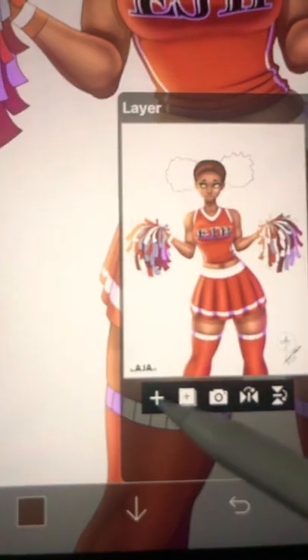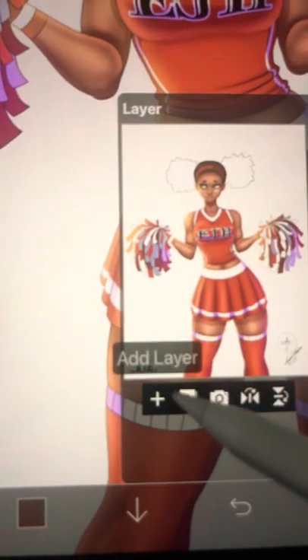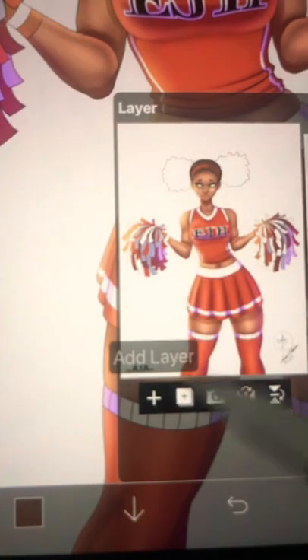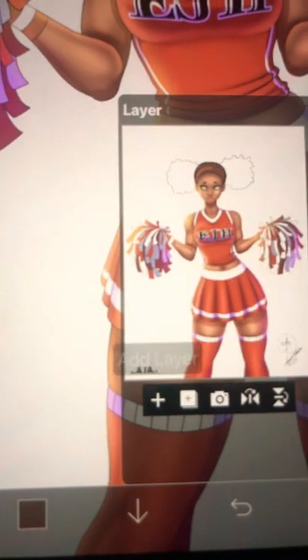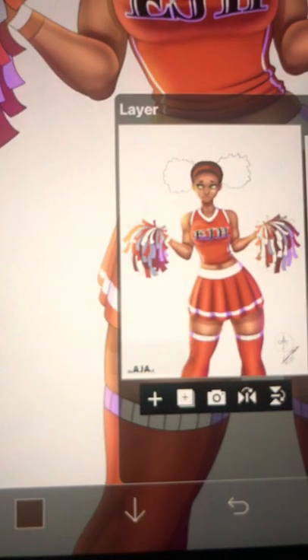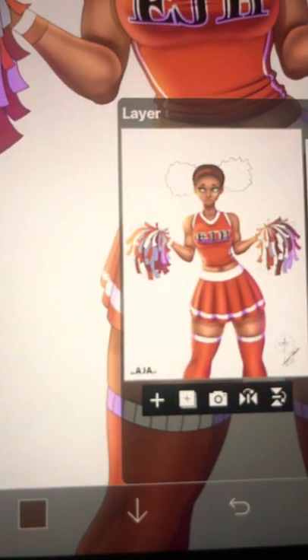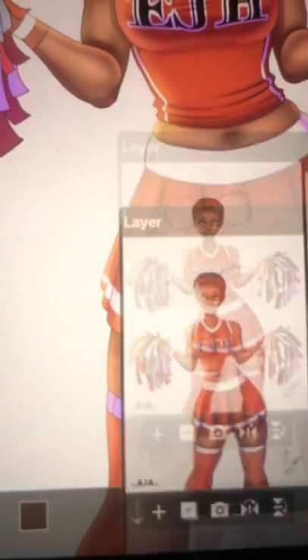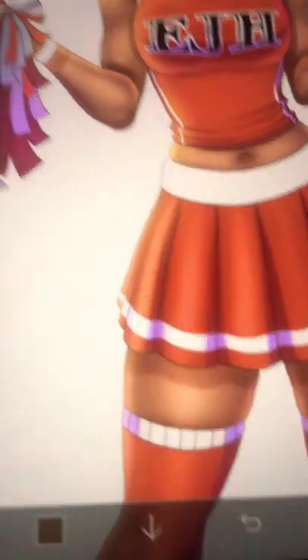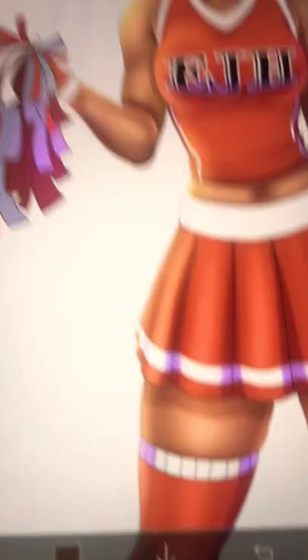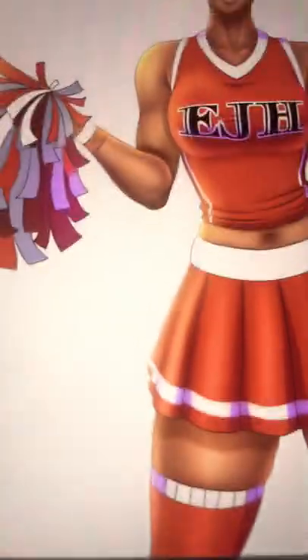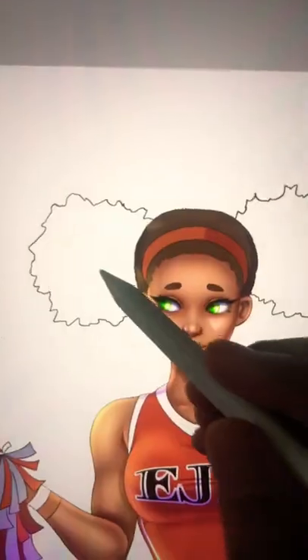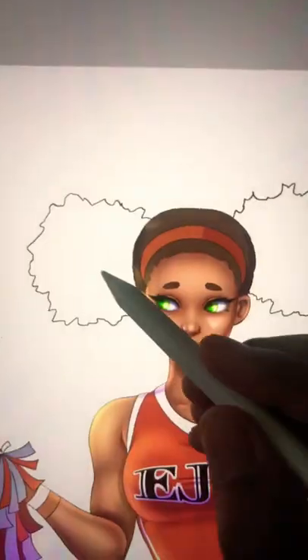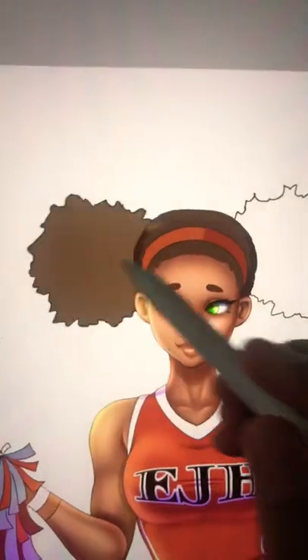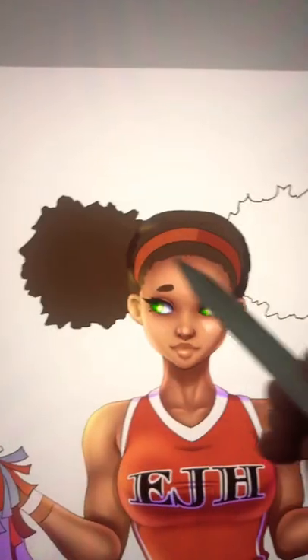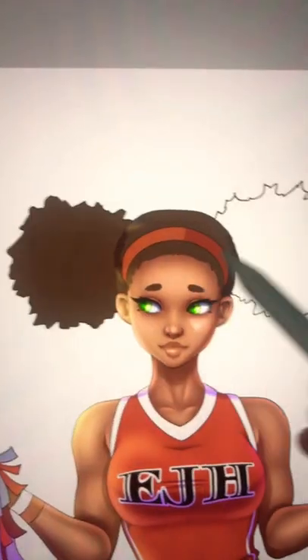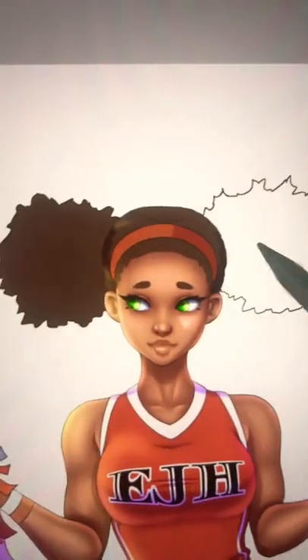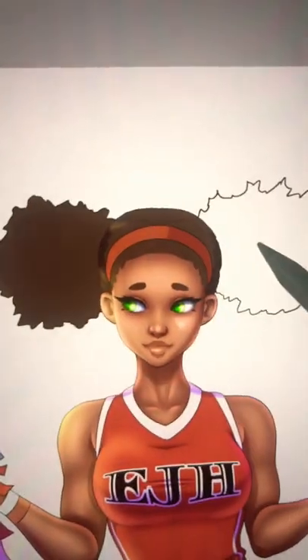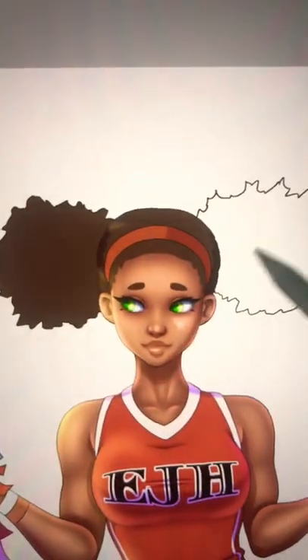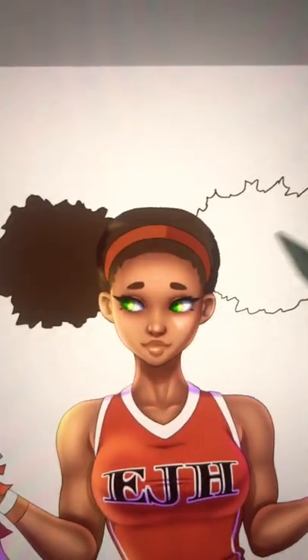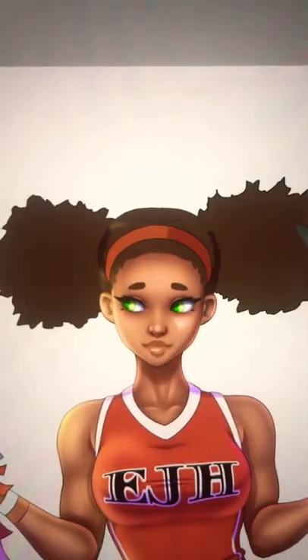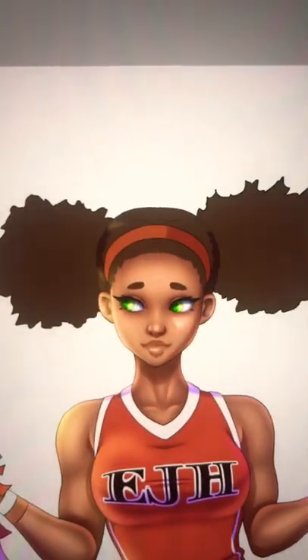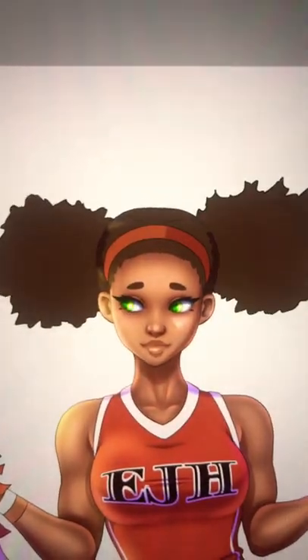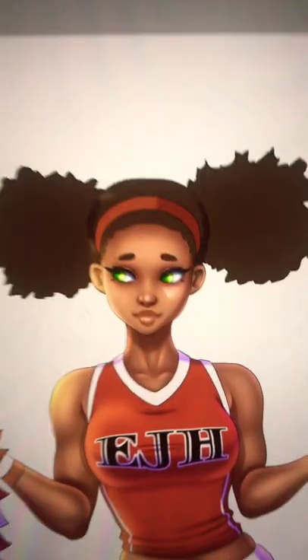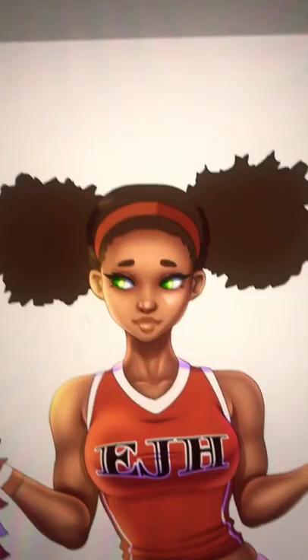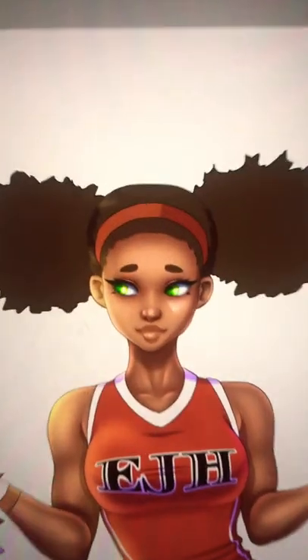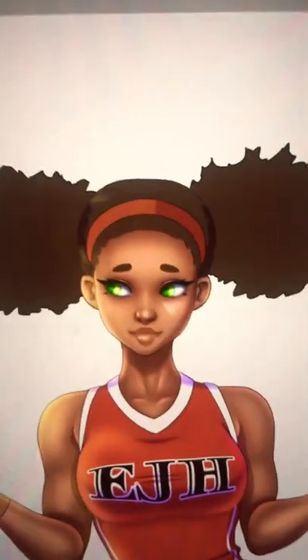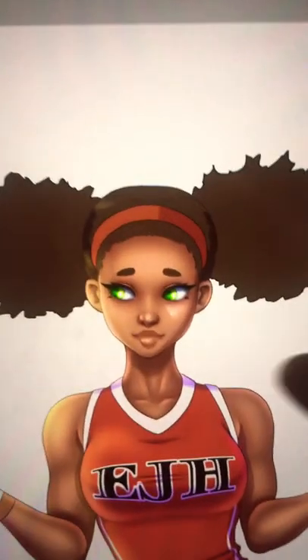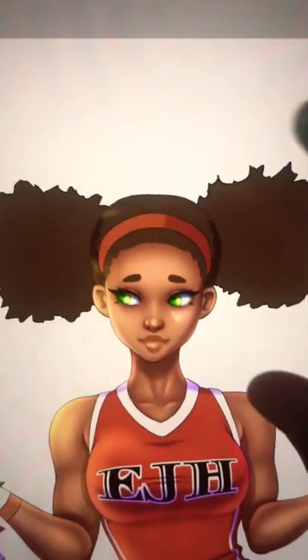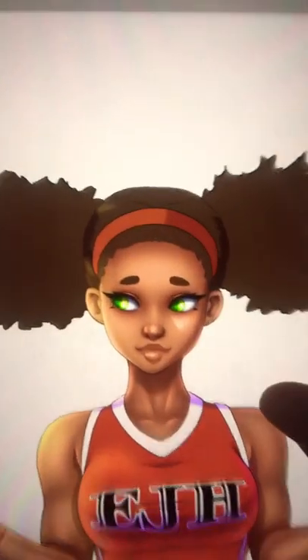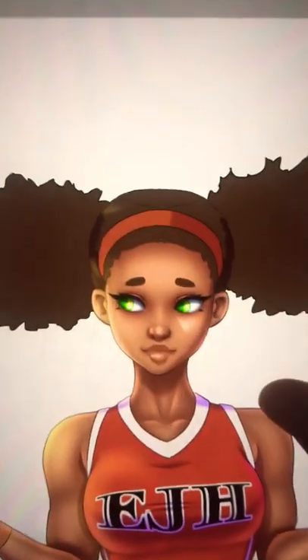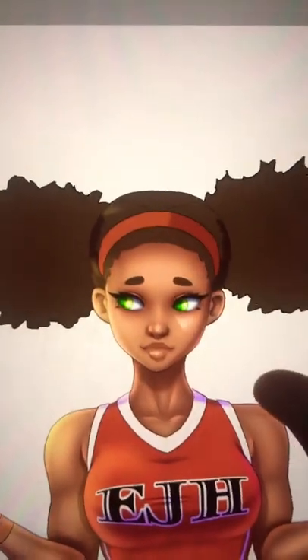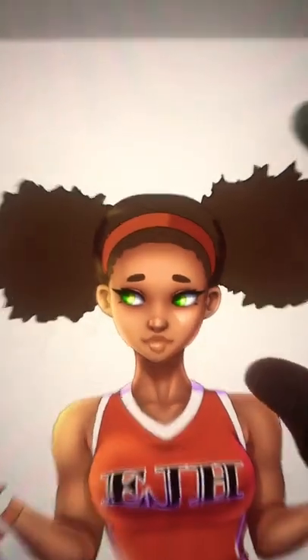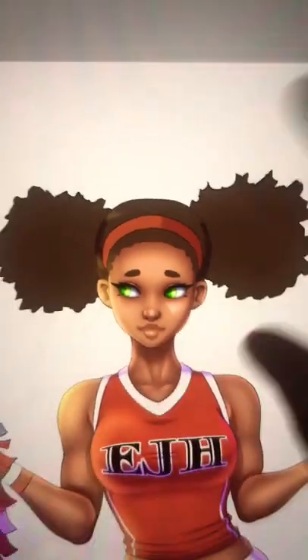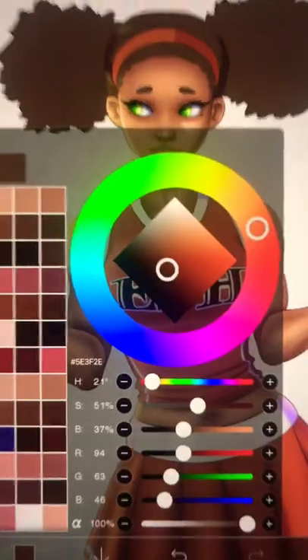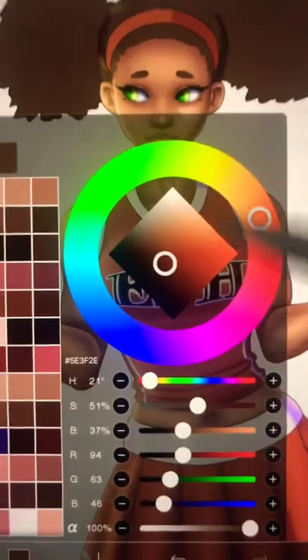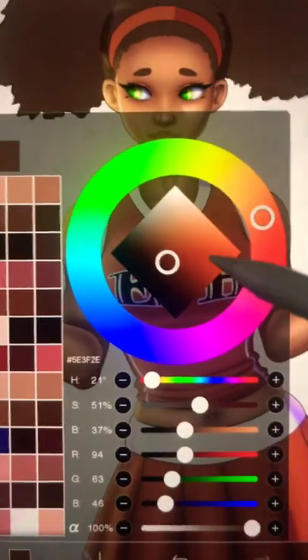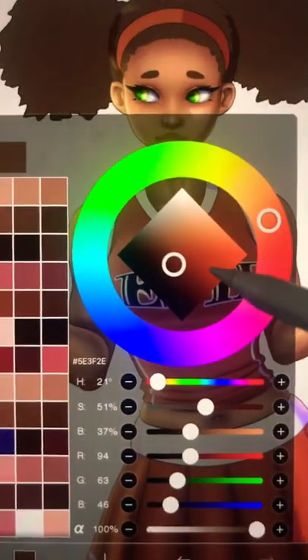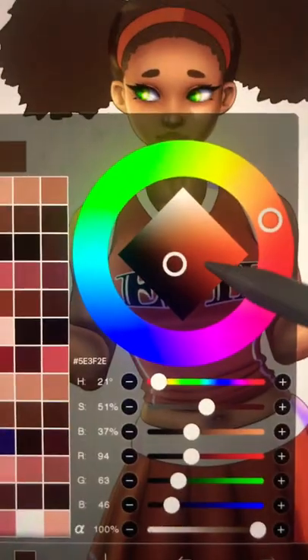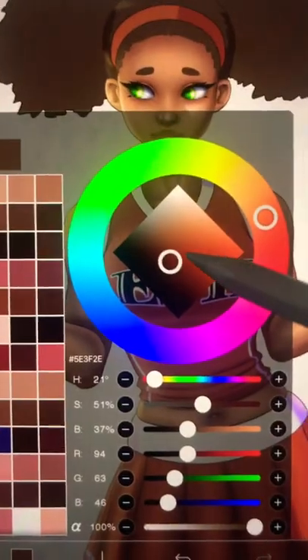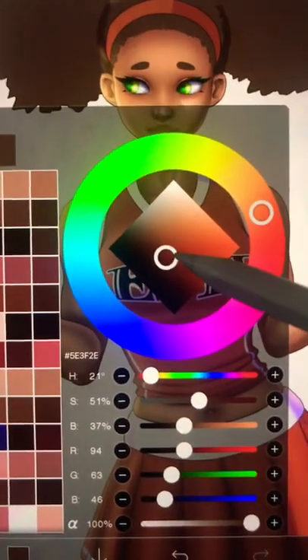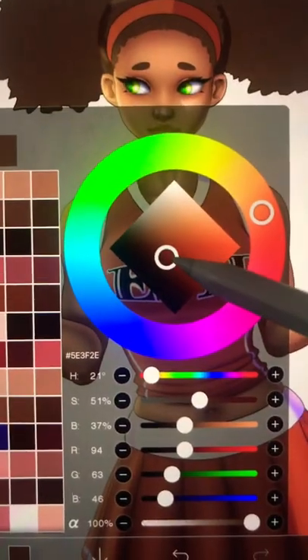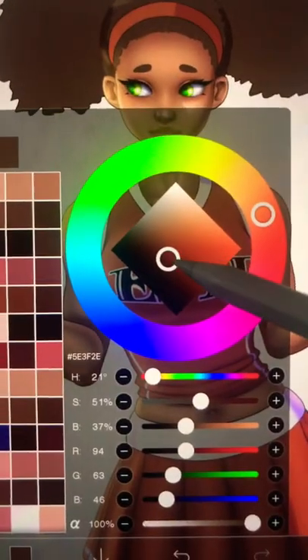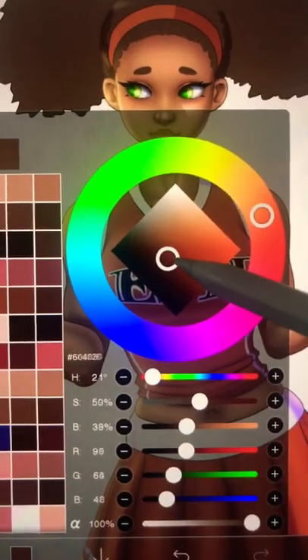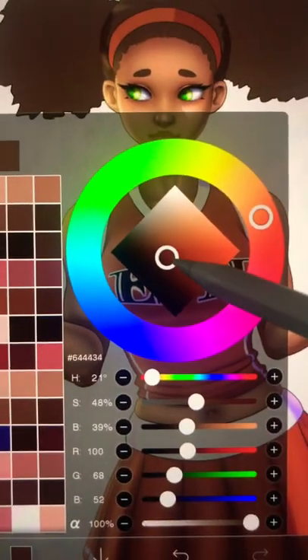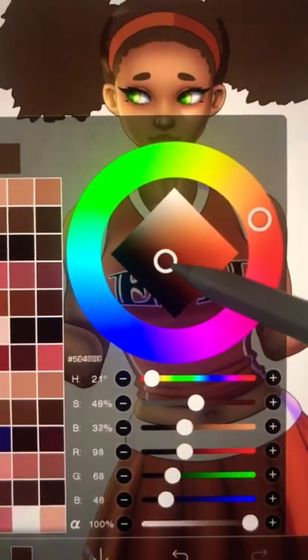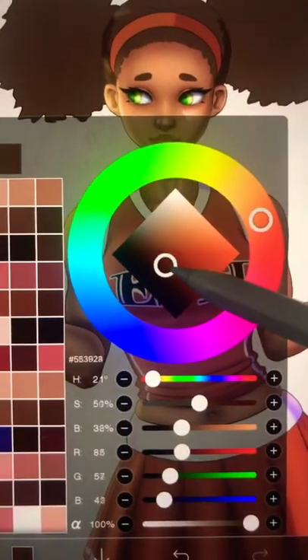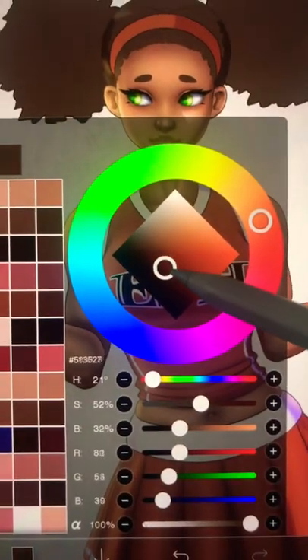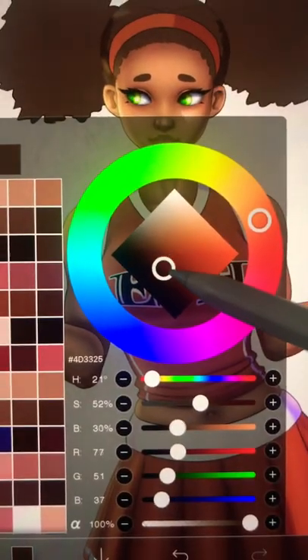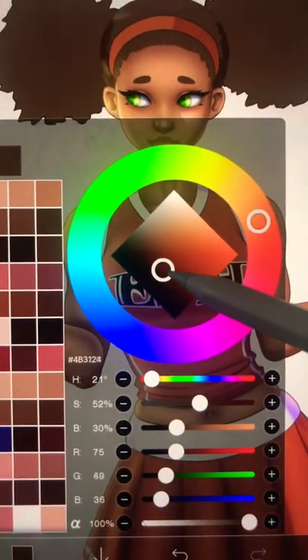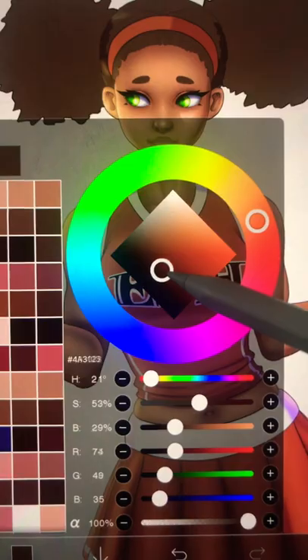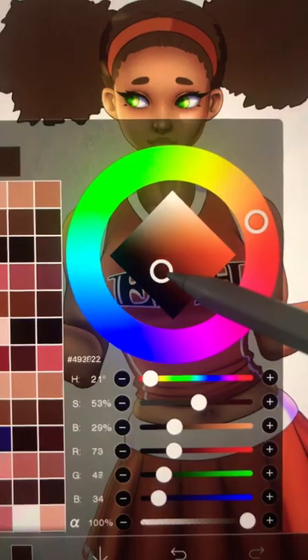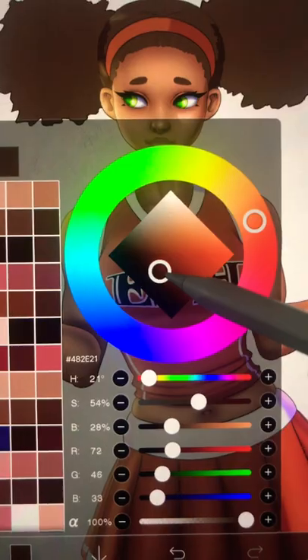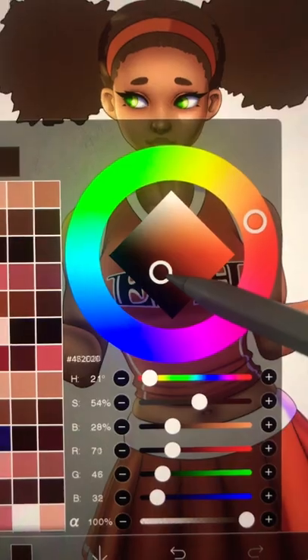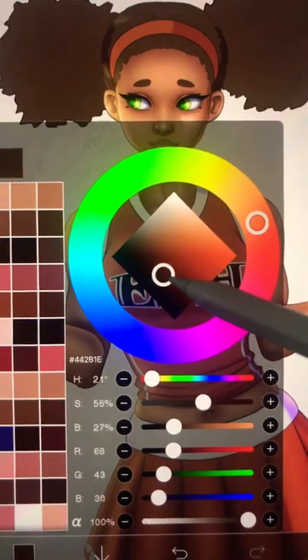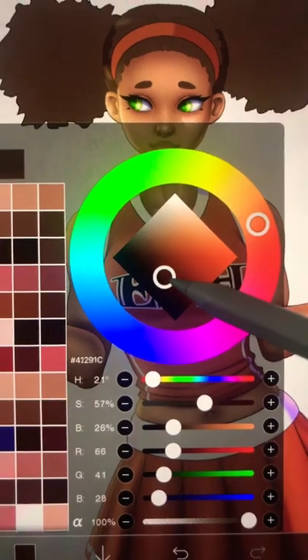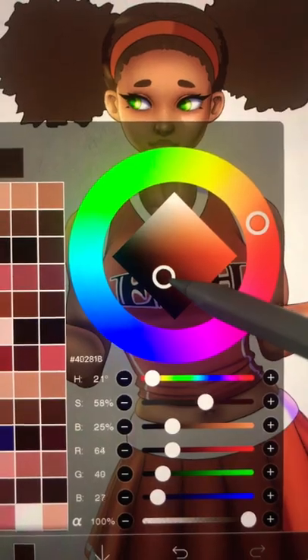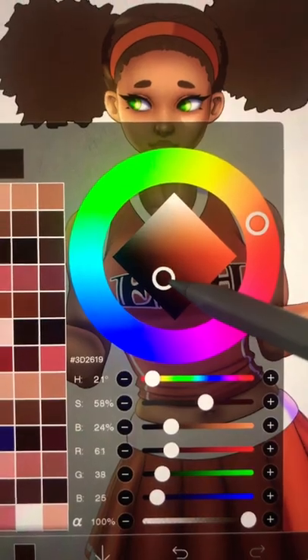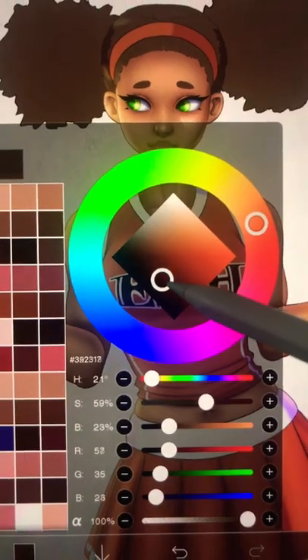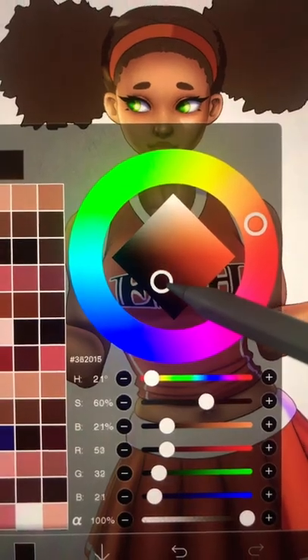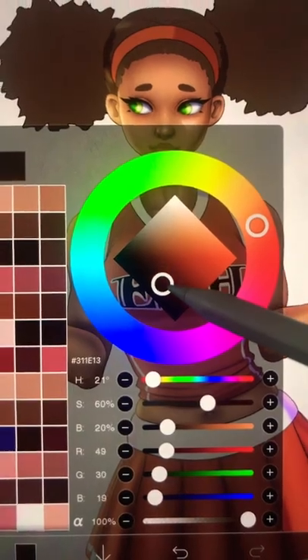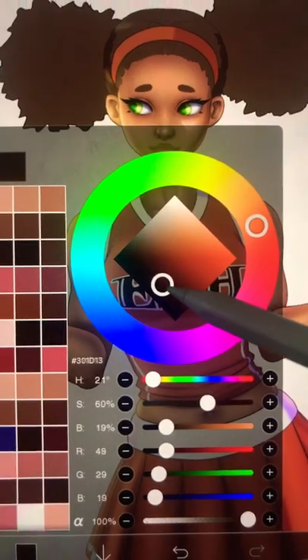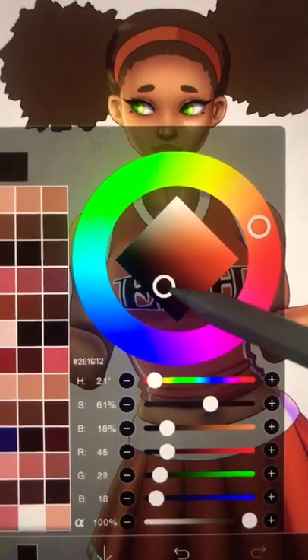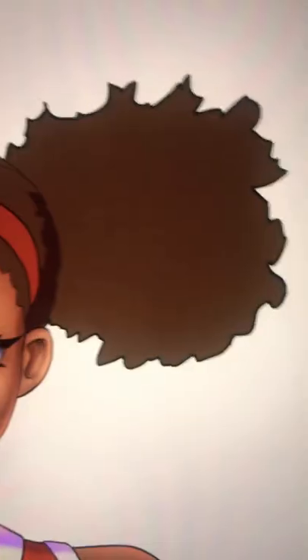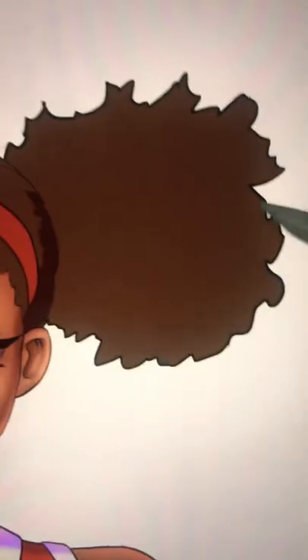Your bucket tool right here — you can make a new layer if you want to. Just boop and boop, we're halfway done. Go to the color wheel and make that hair color slightly darker.